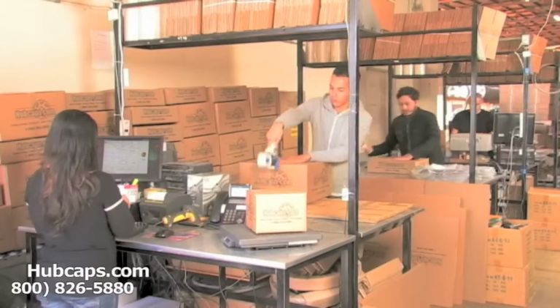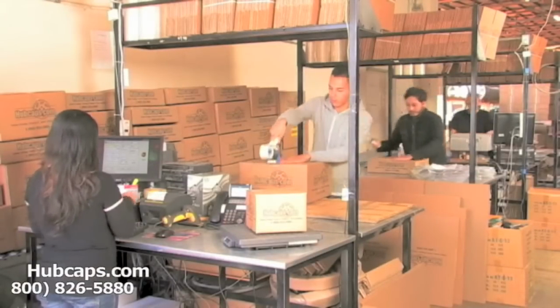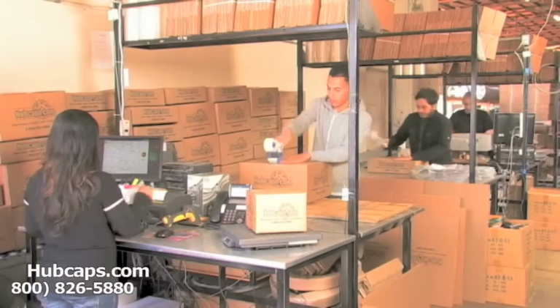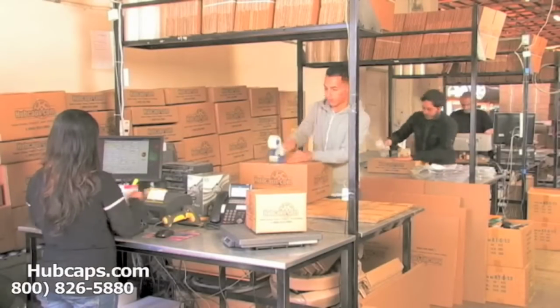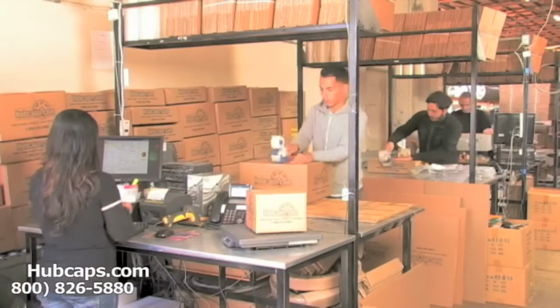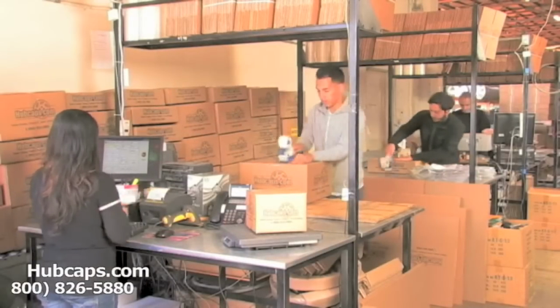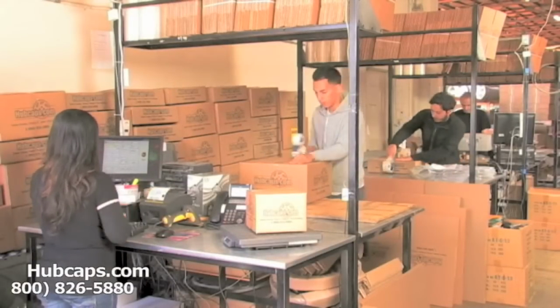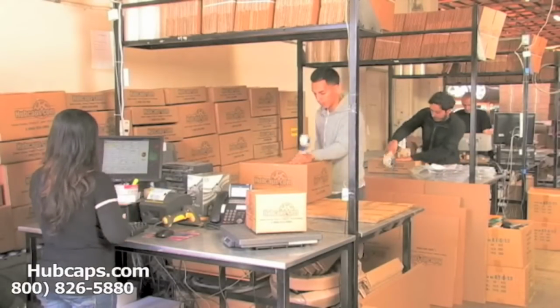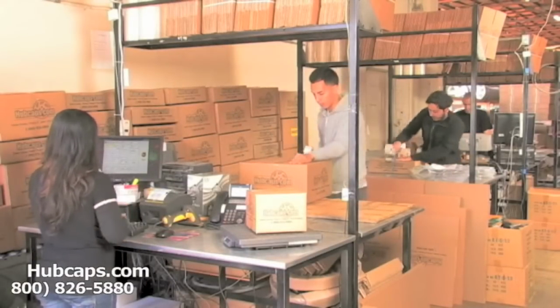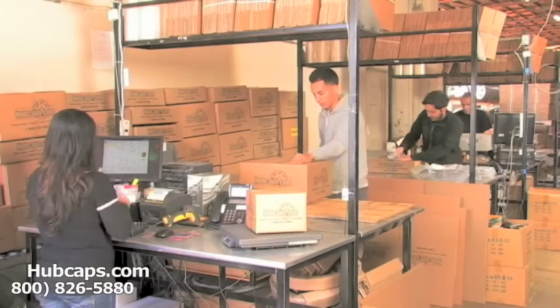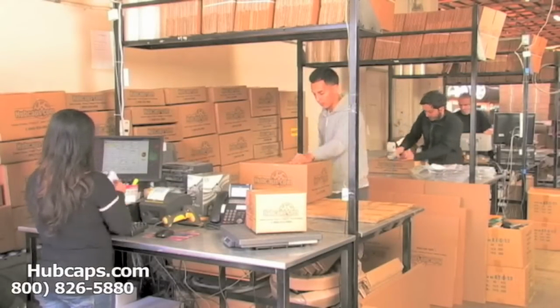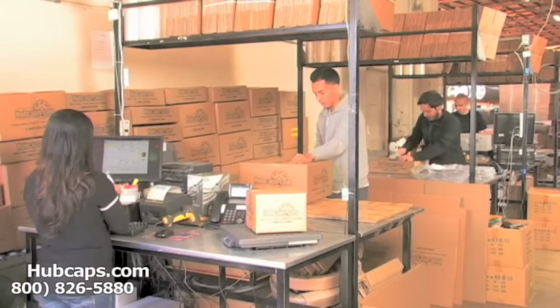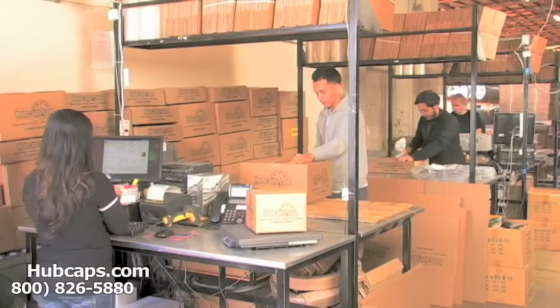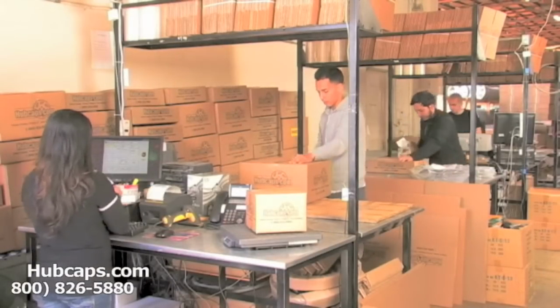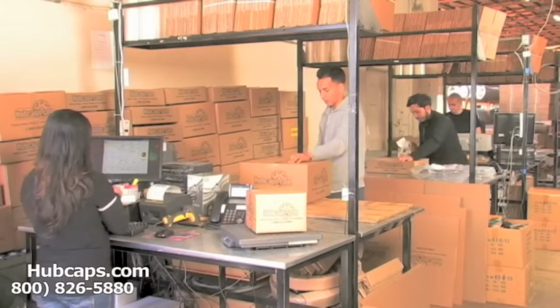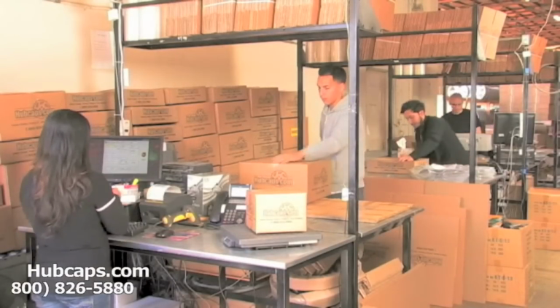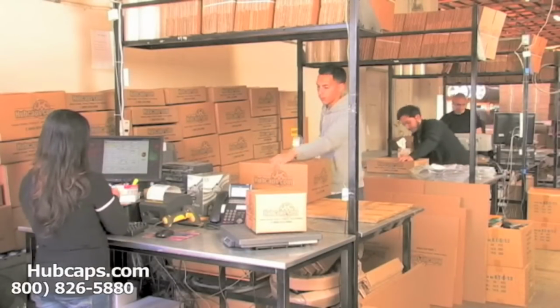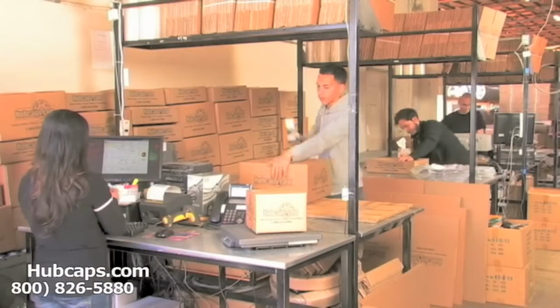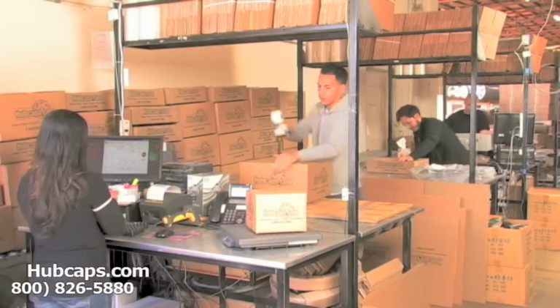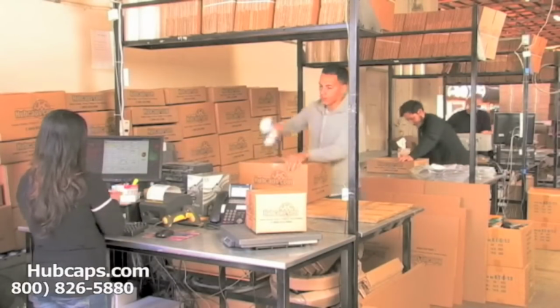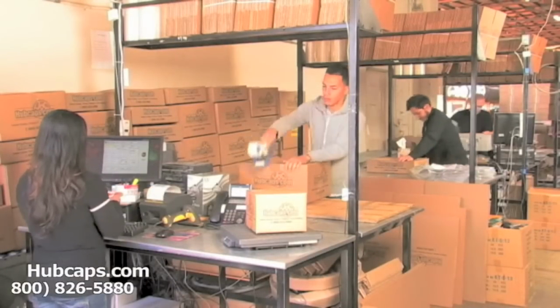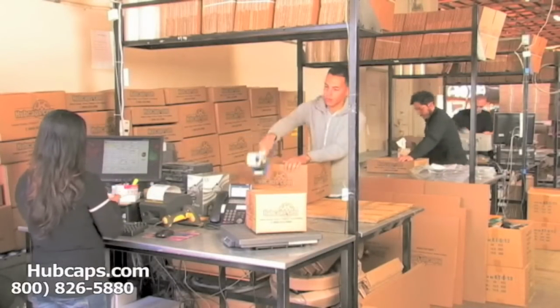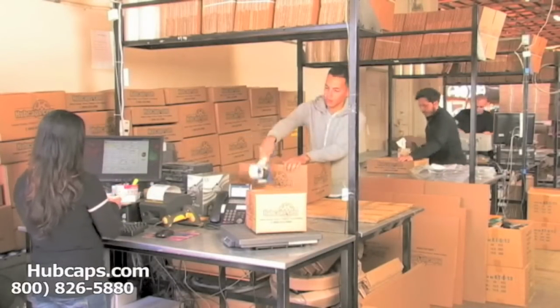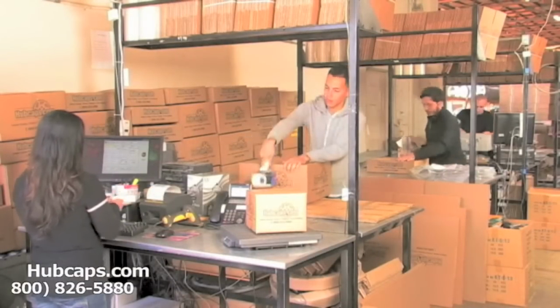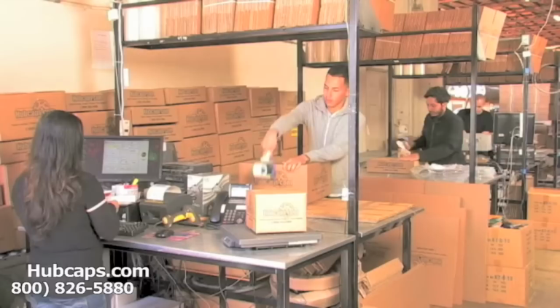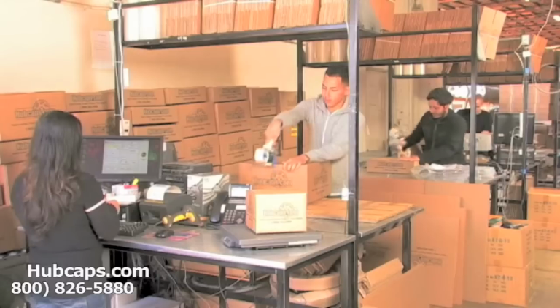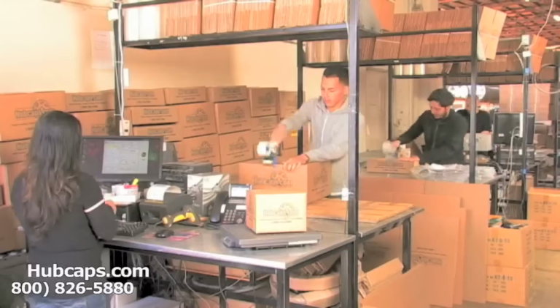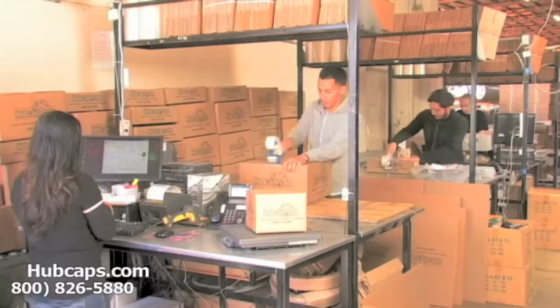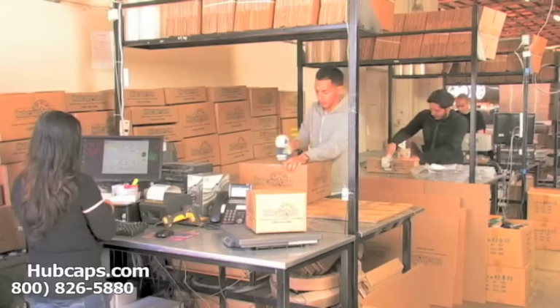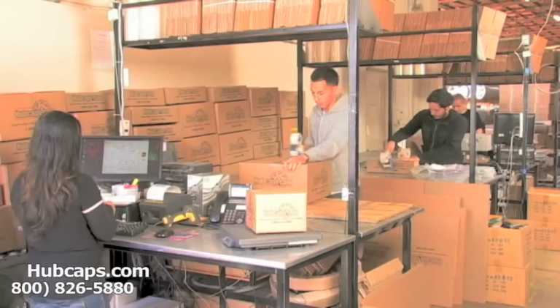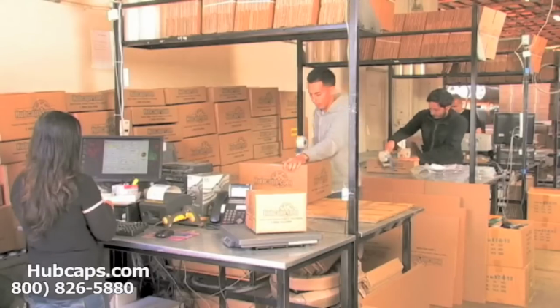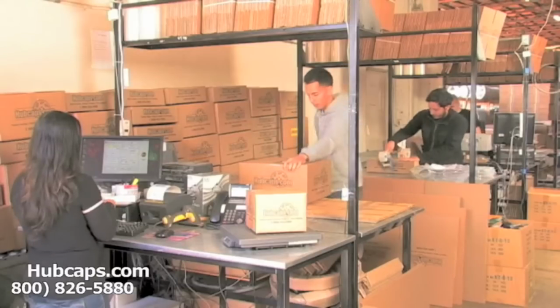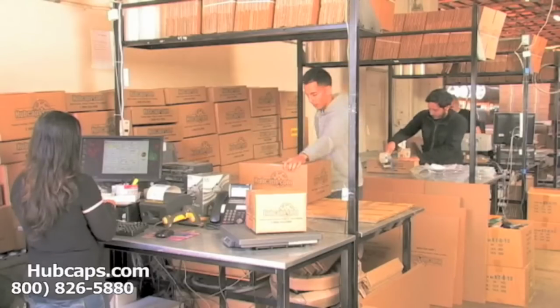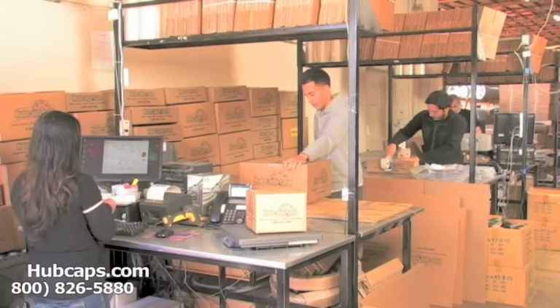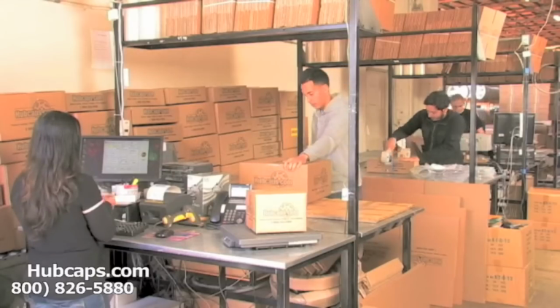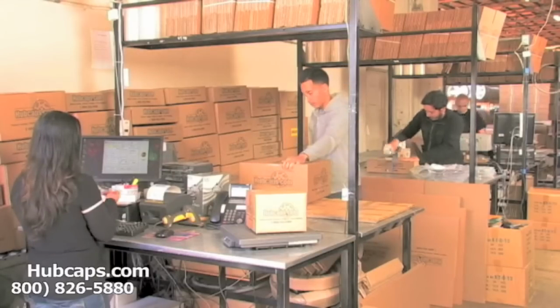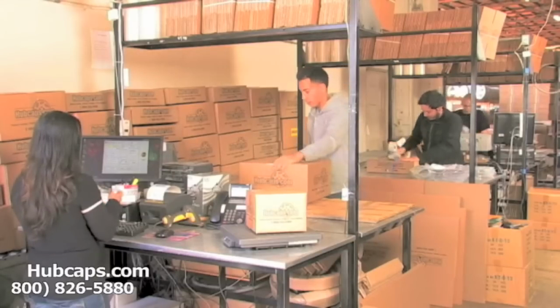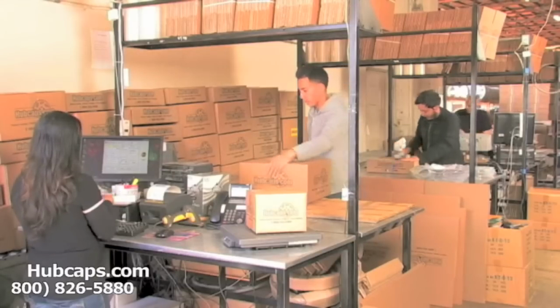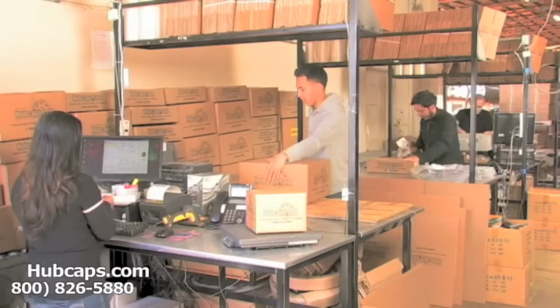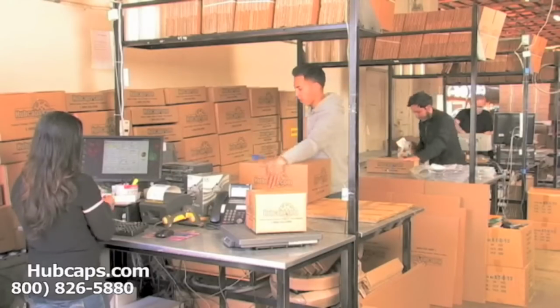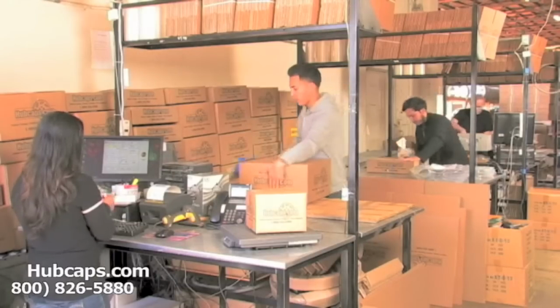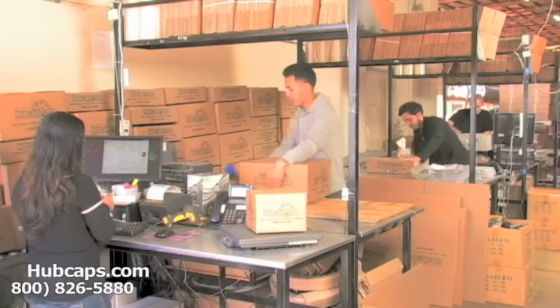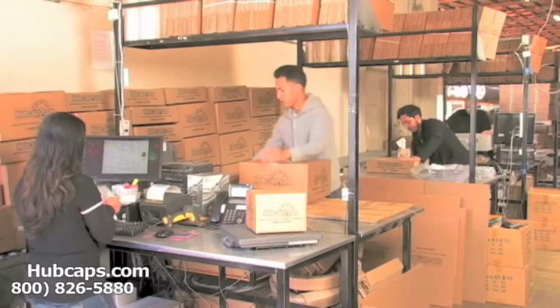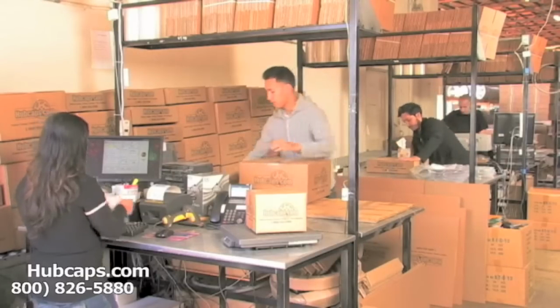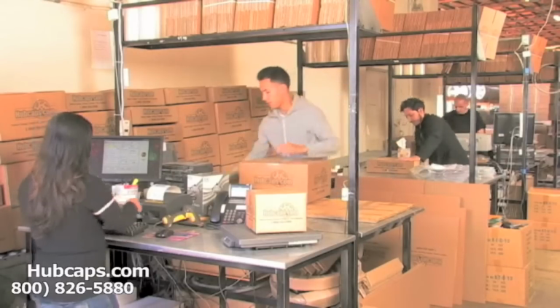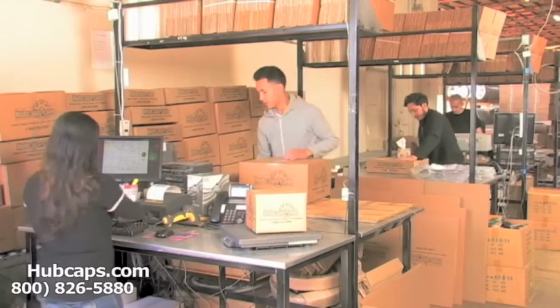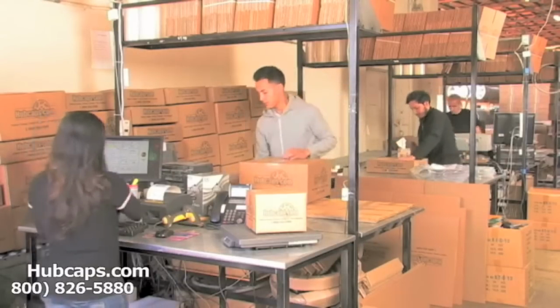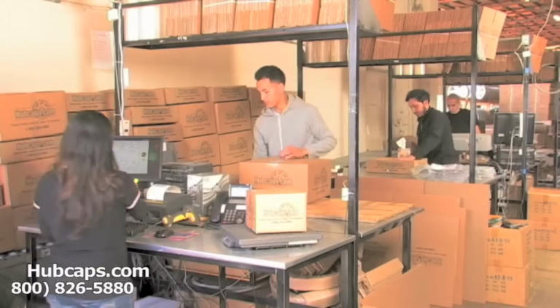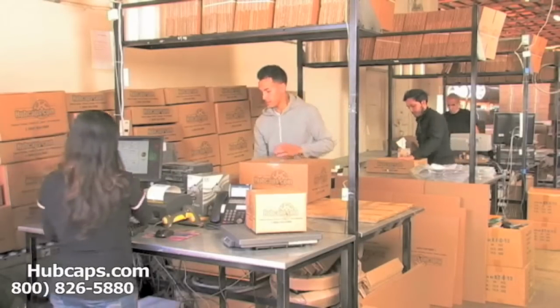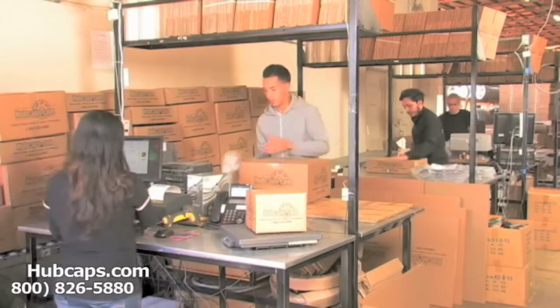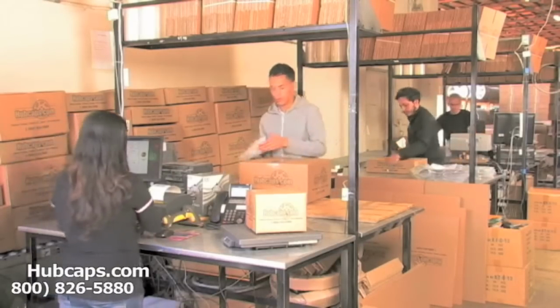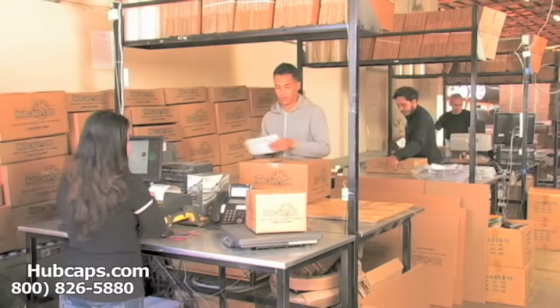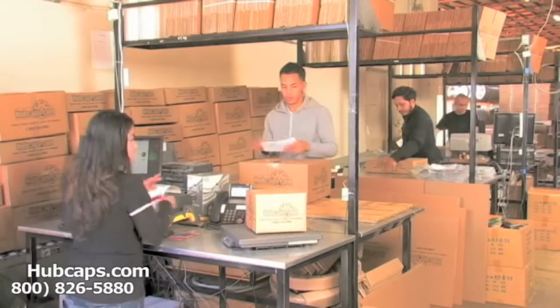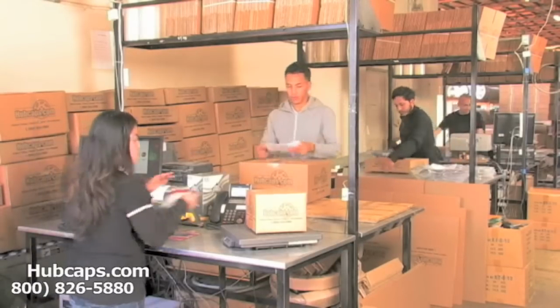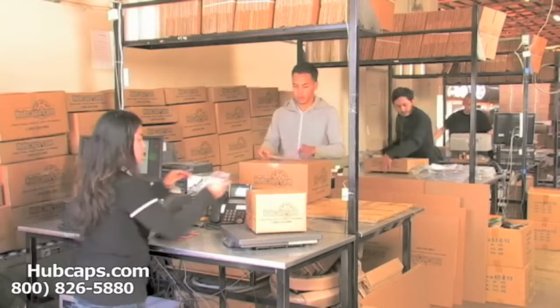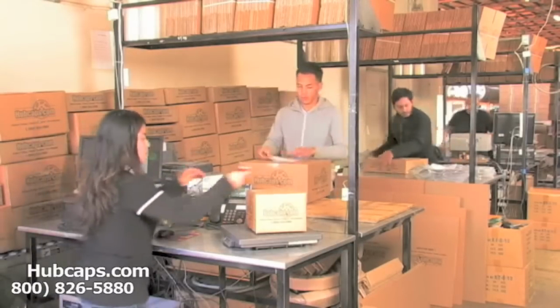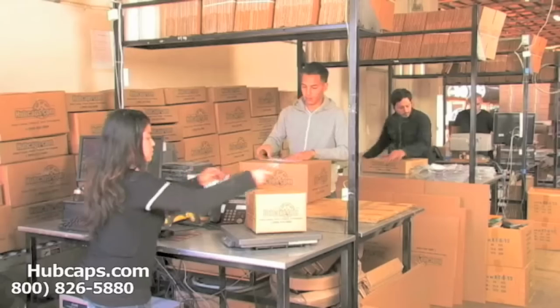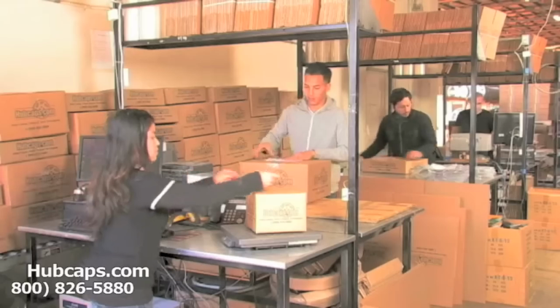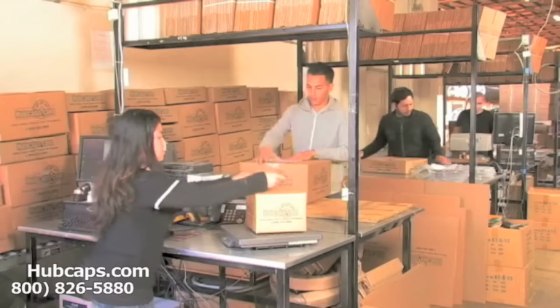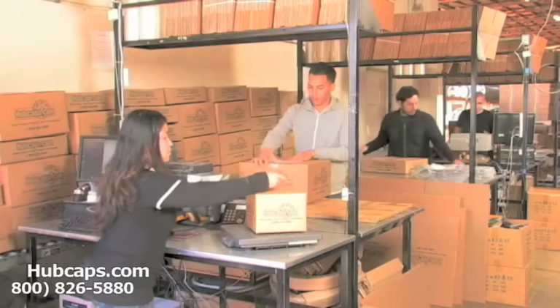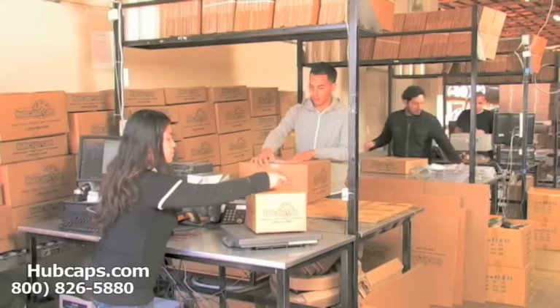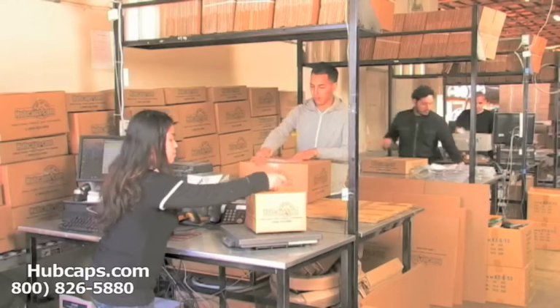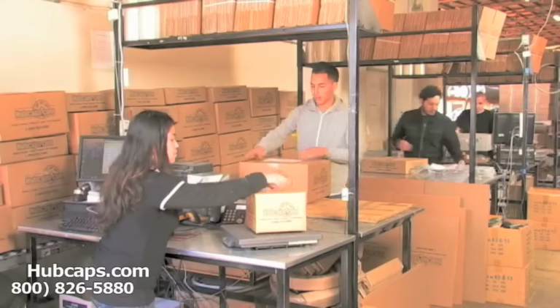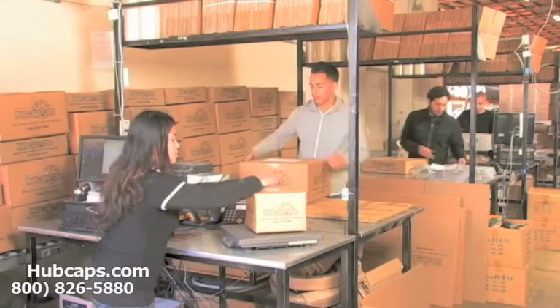Depending on where you live, what you have ordered, and whether the item is ready to ship, it will usually take four to five business days after the order is placed — possibly even sooner.